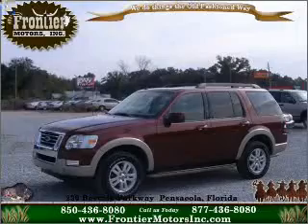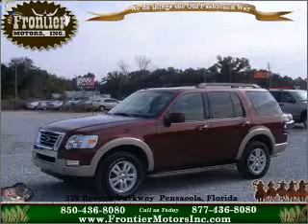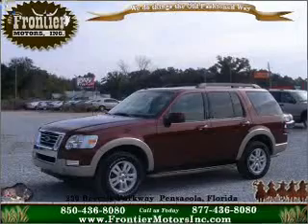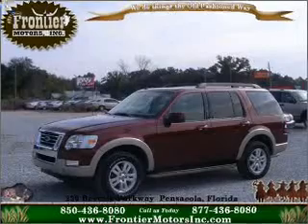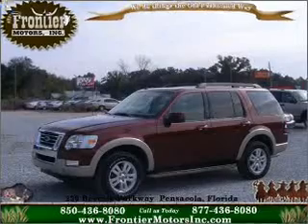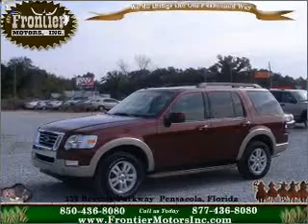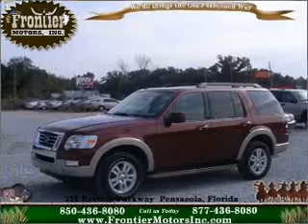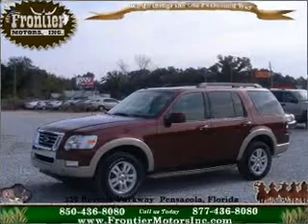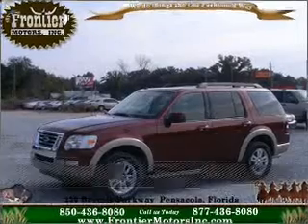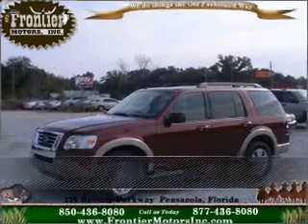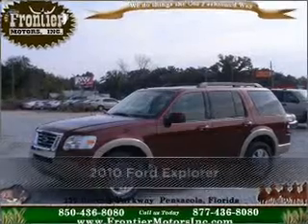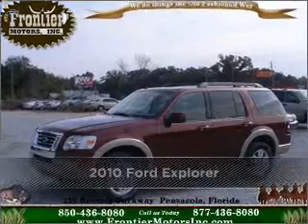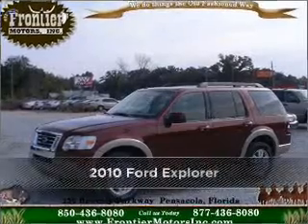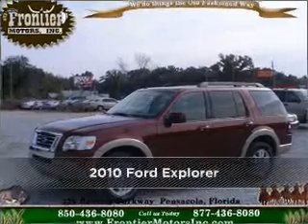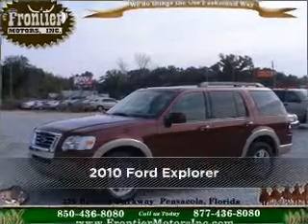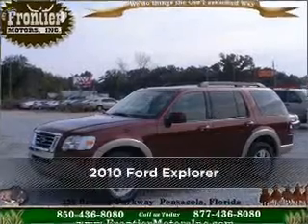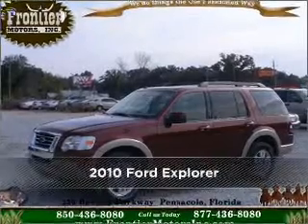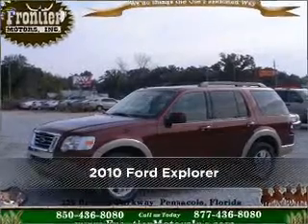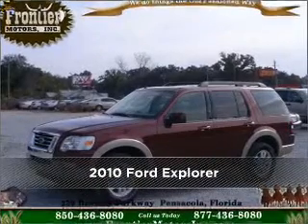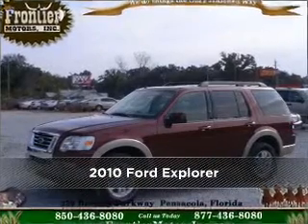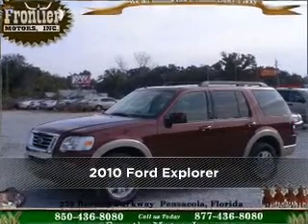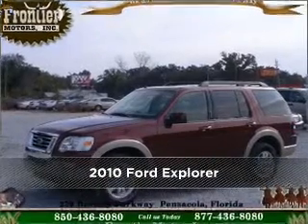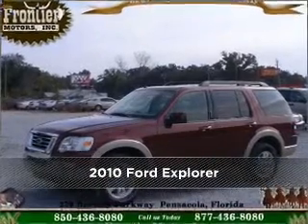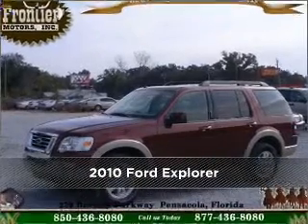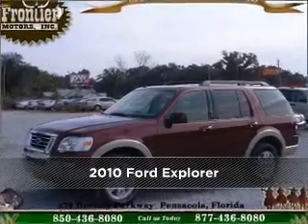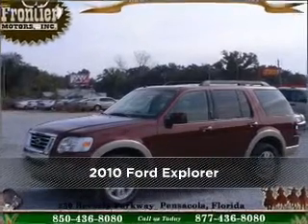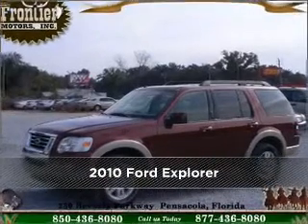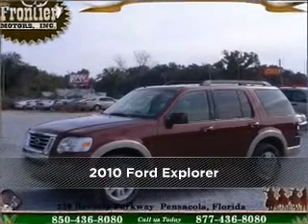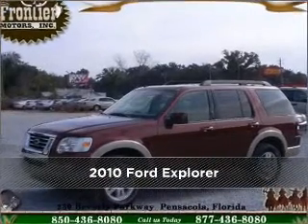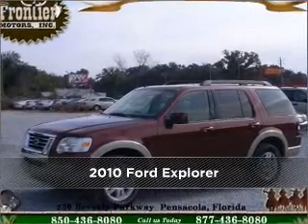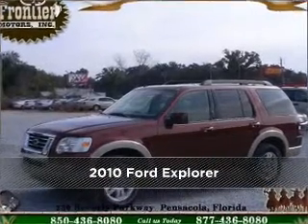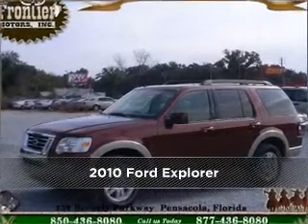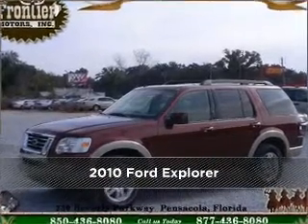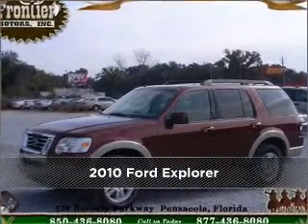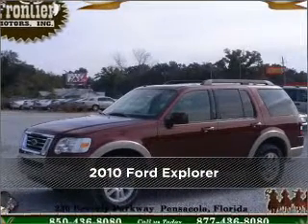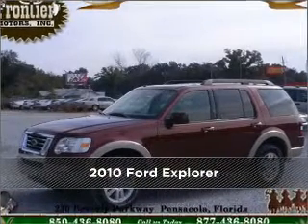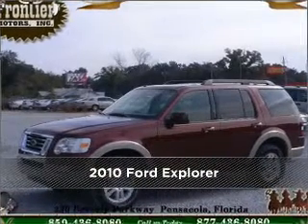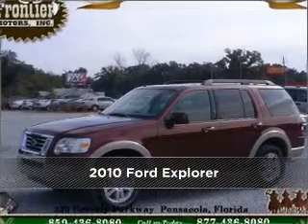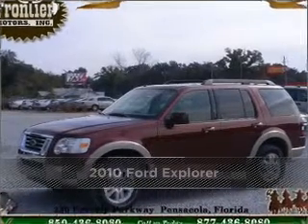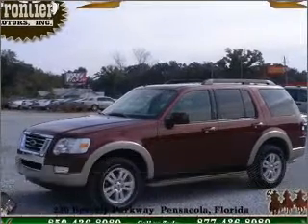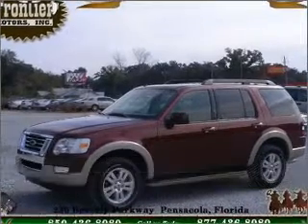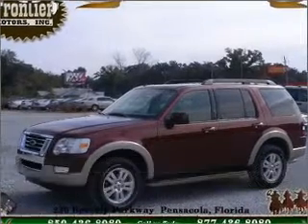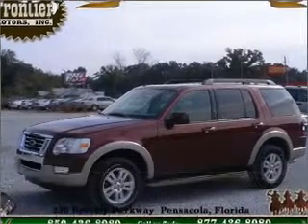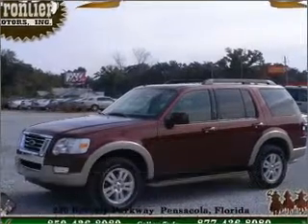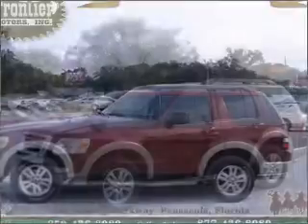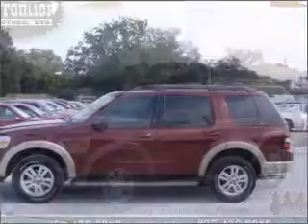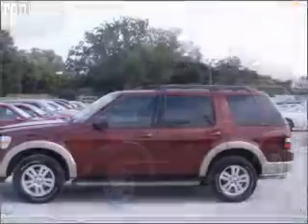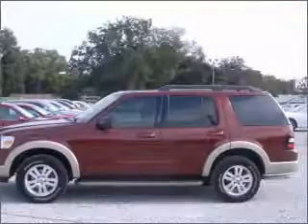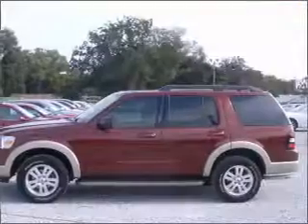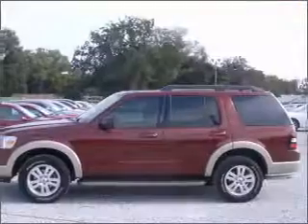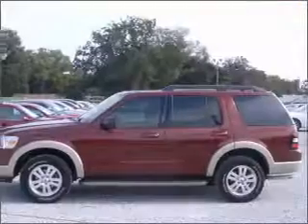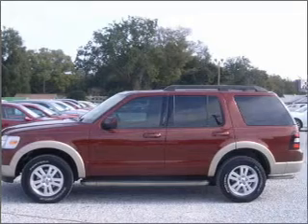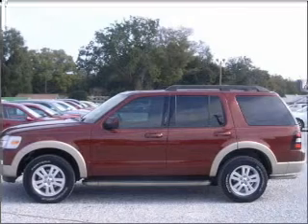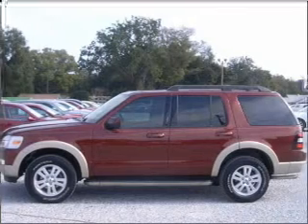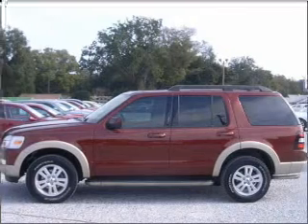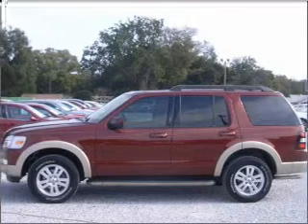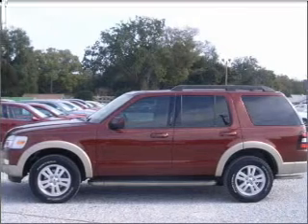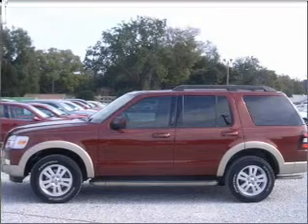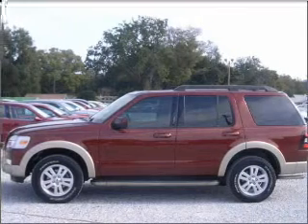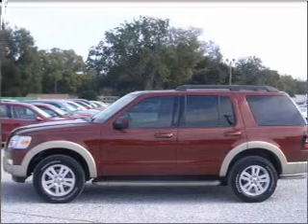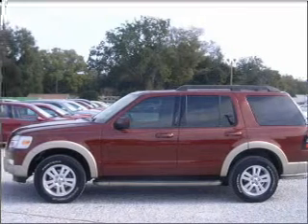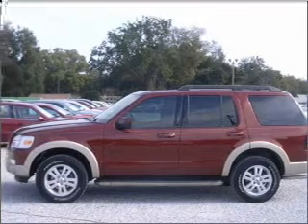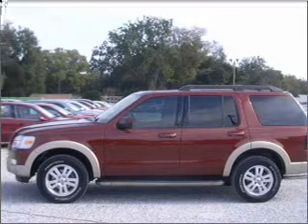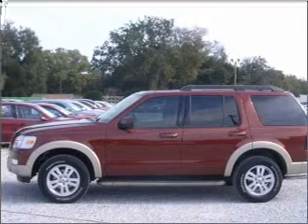Meet this 2010 Ford Explorer — a dependable automobile with great style is in your future.